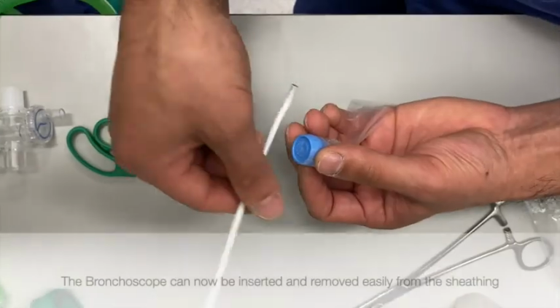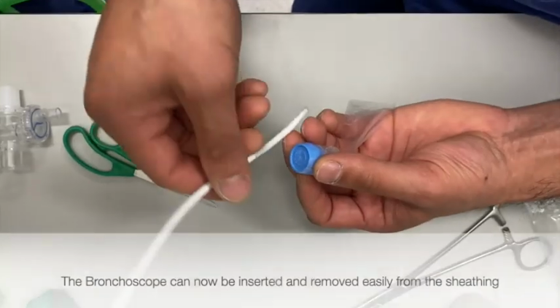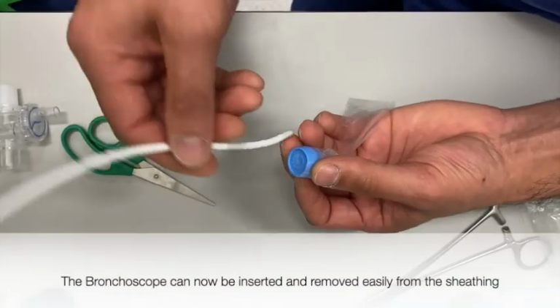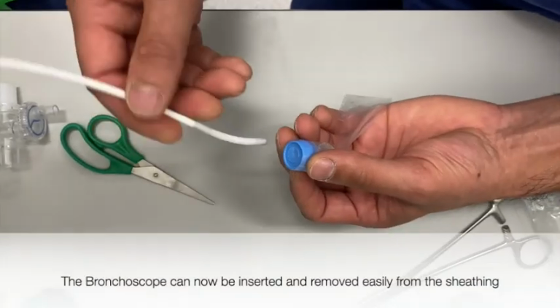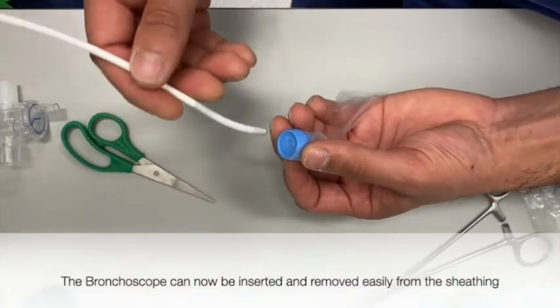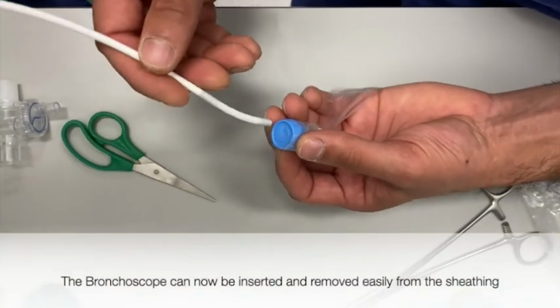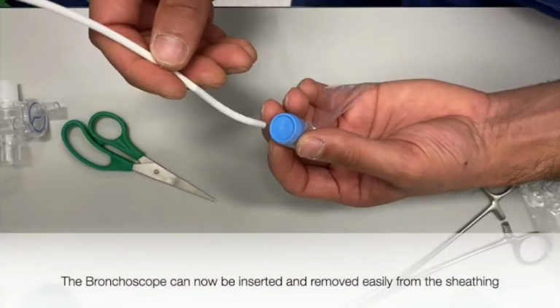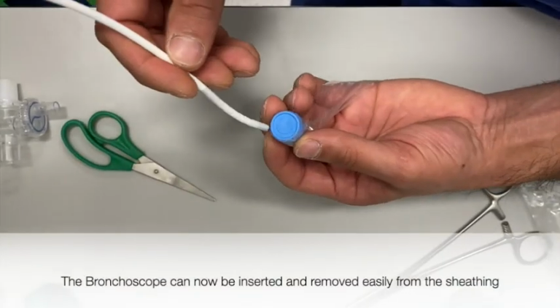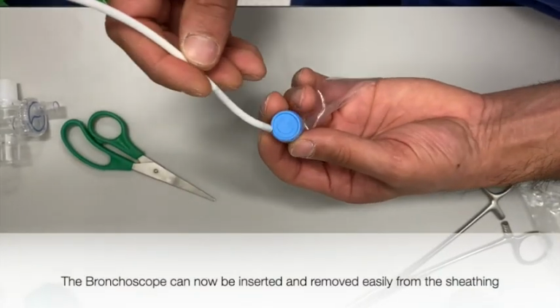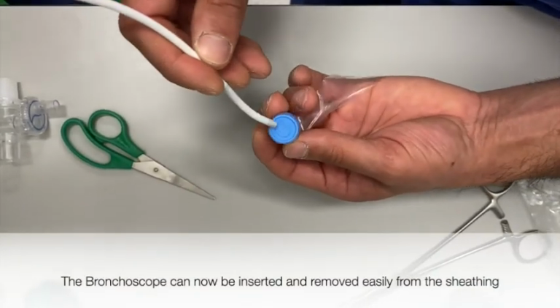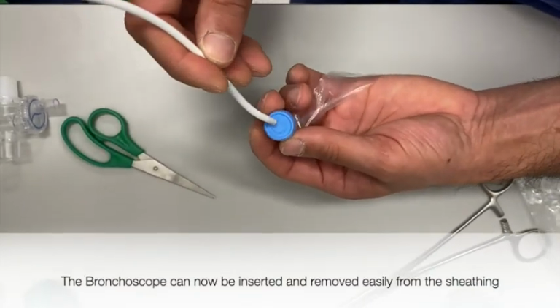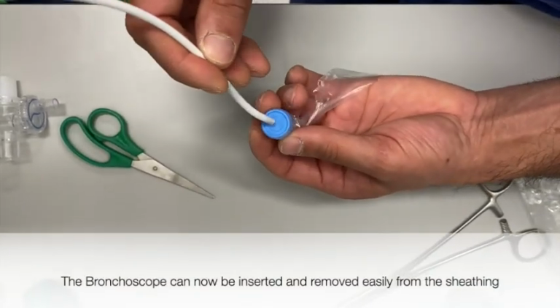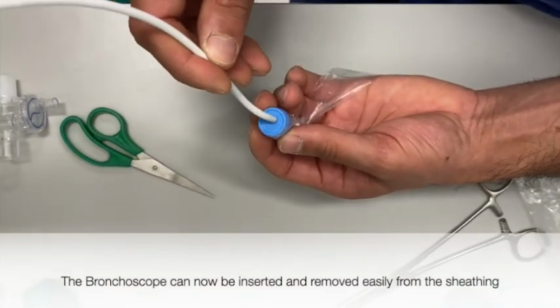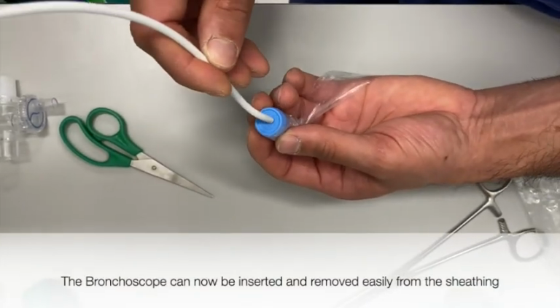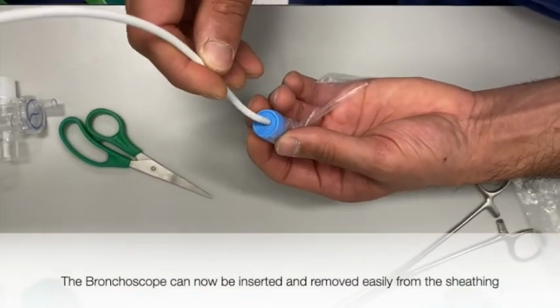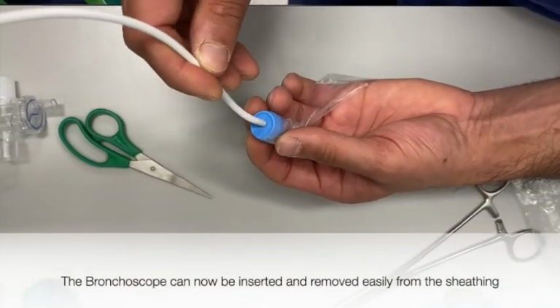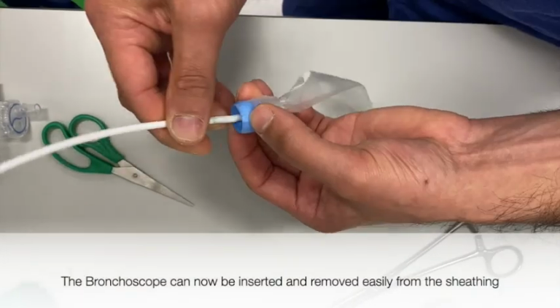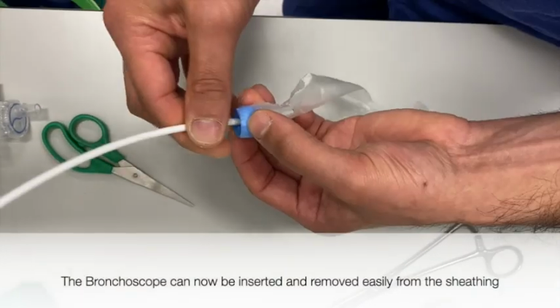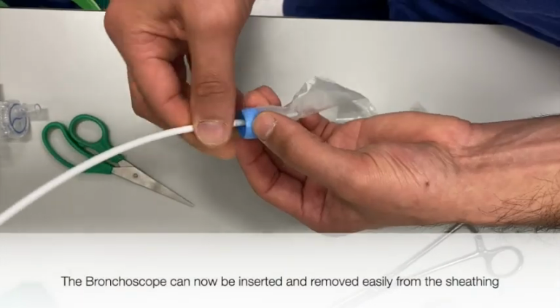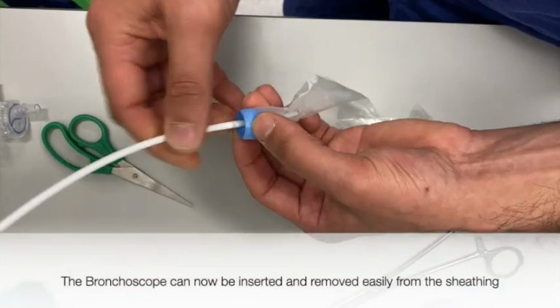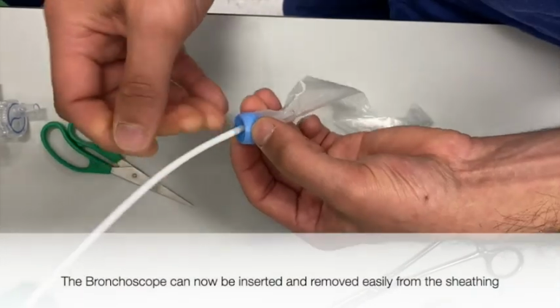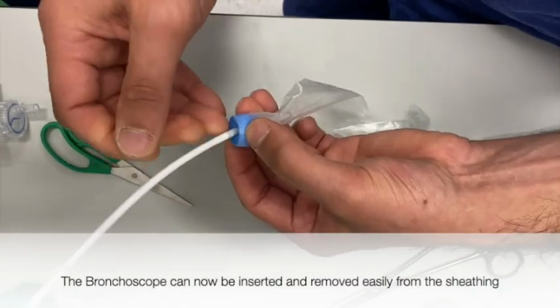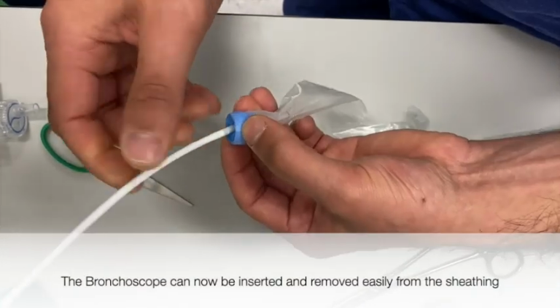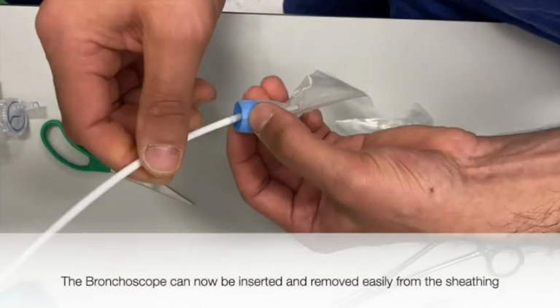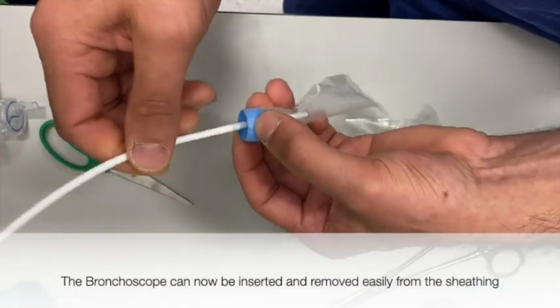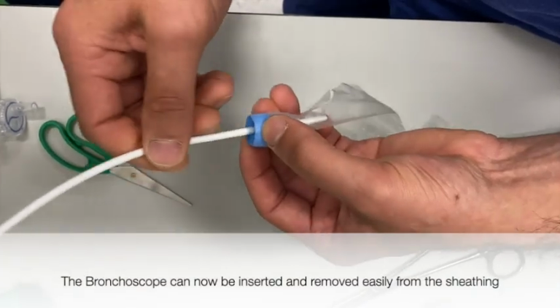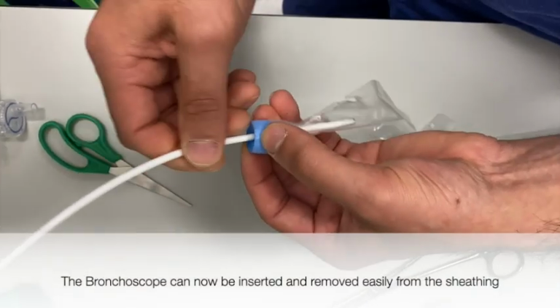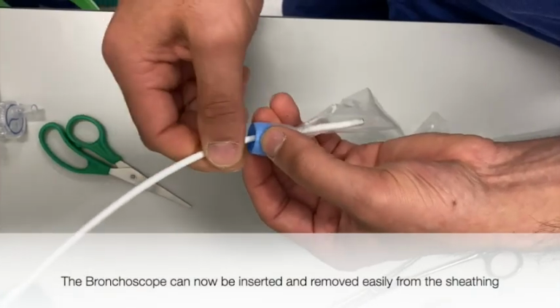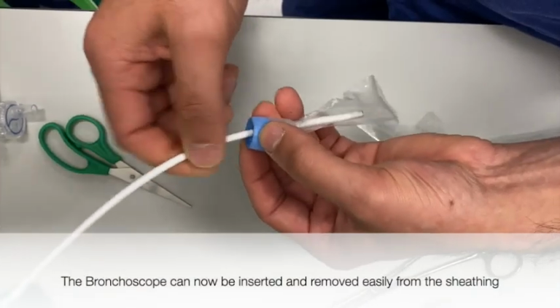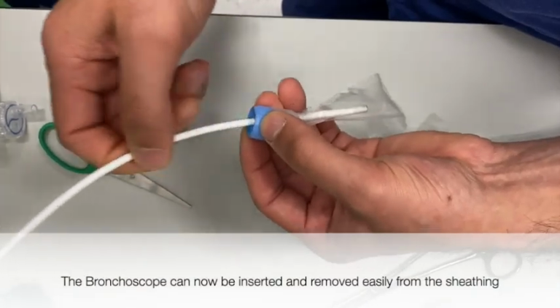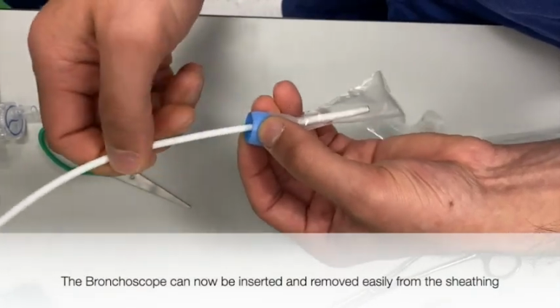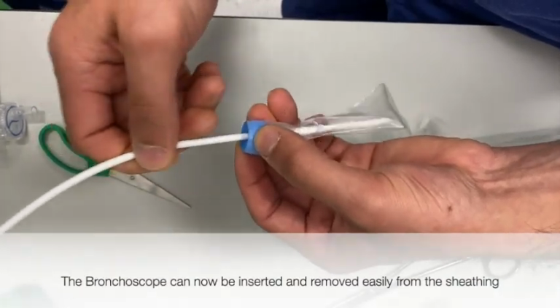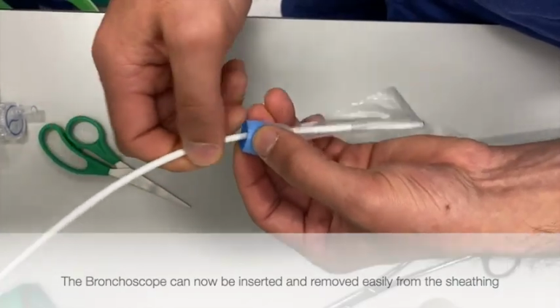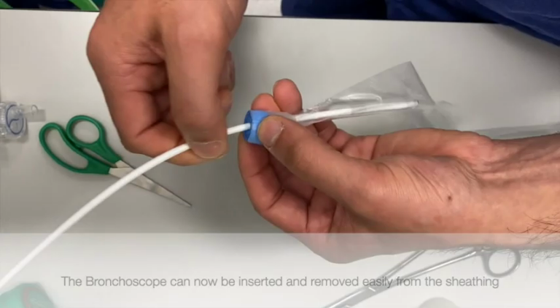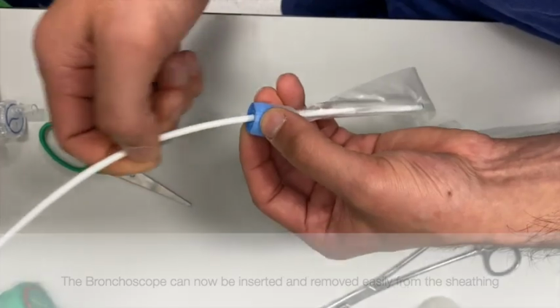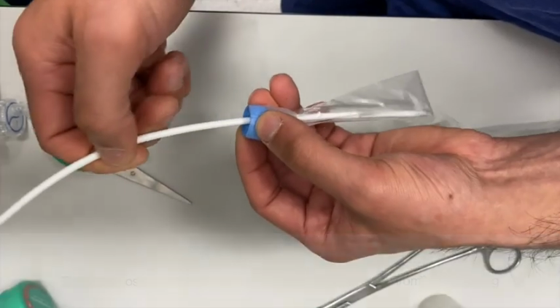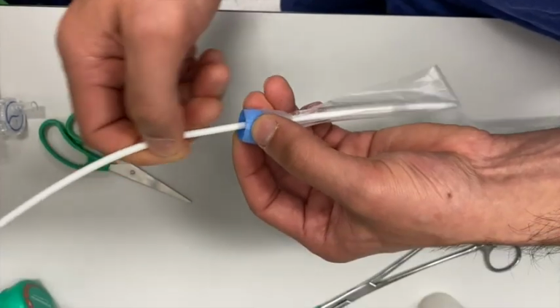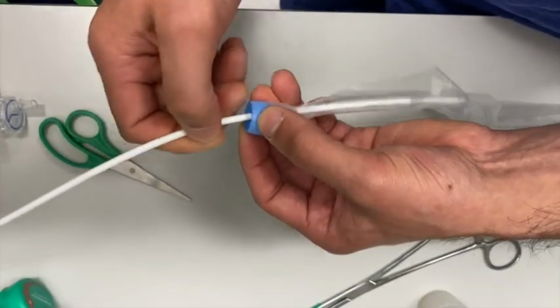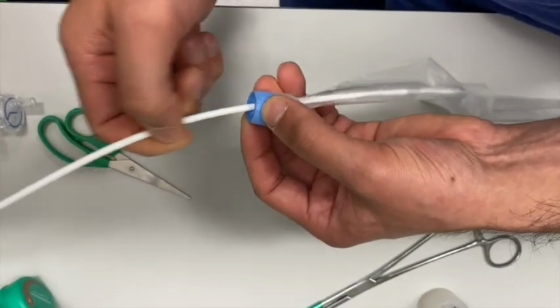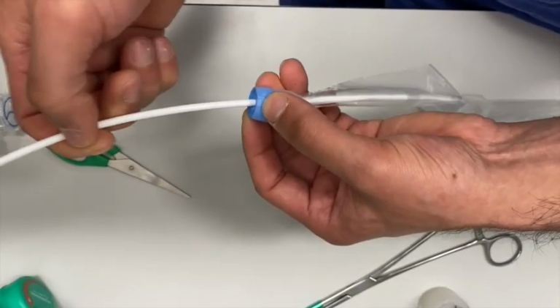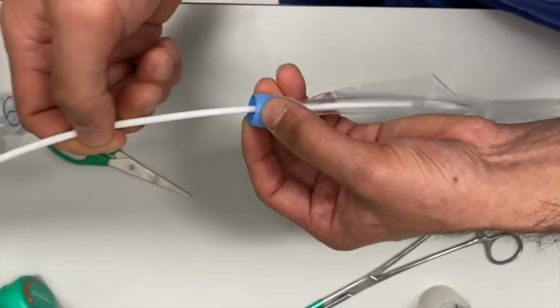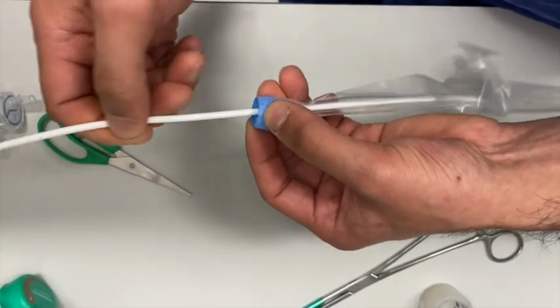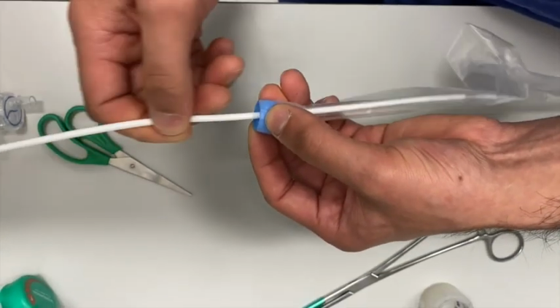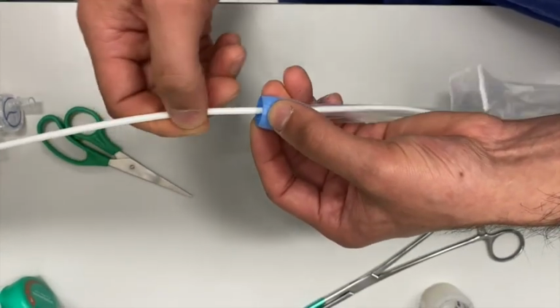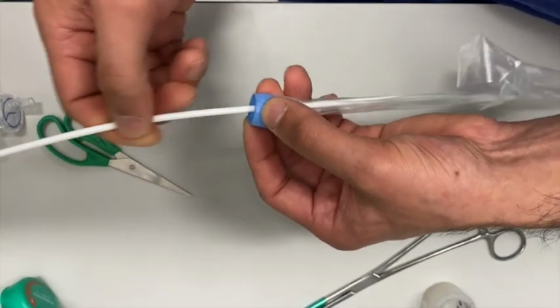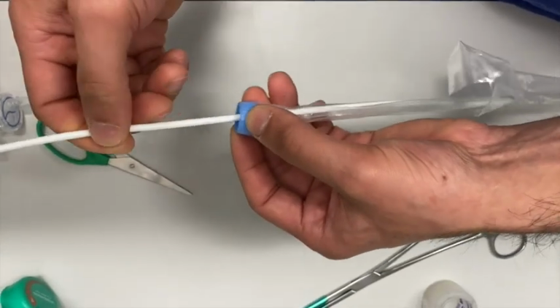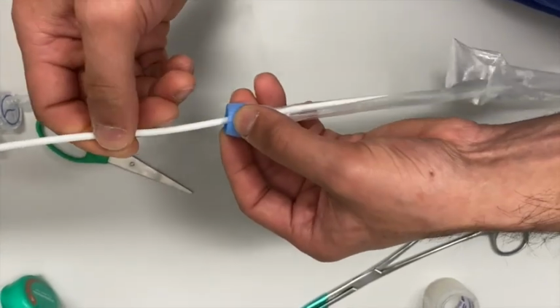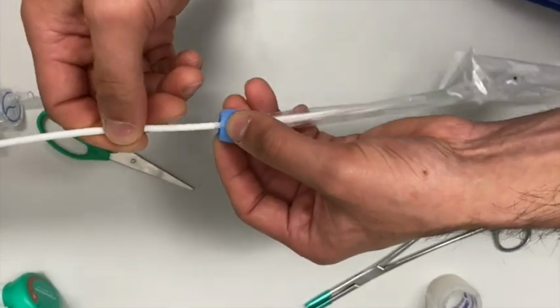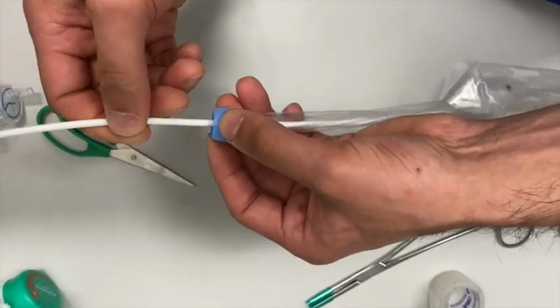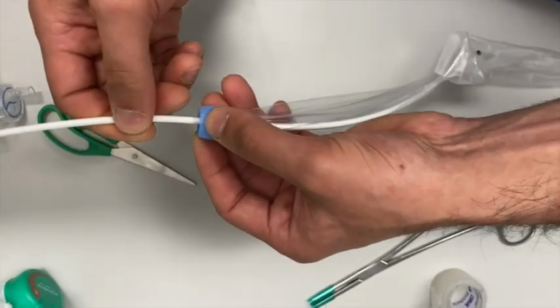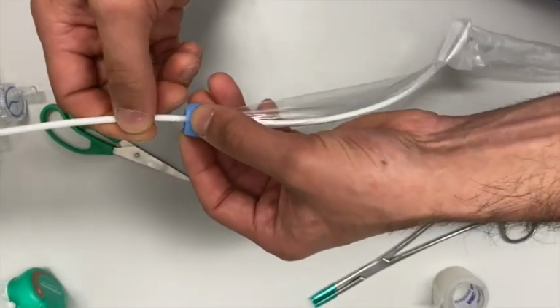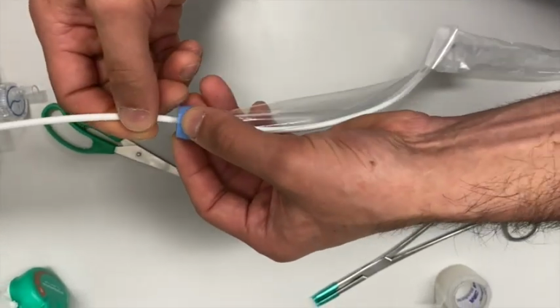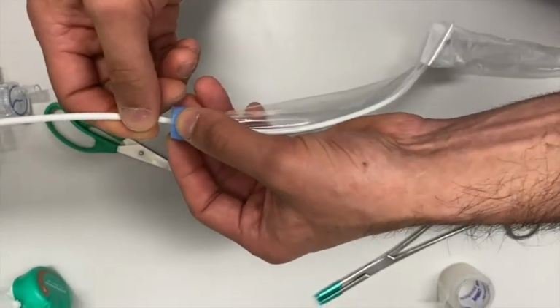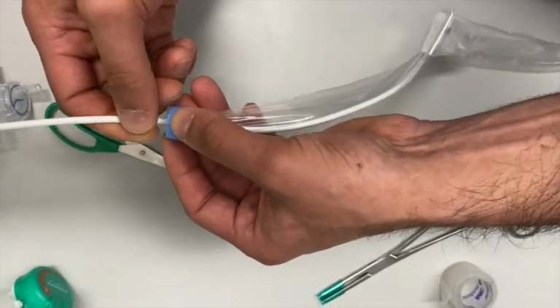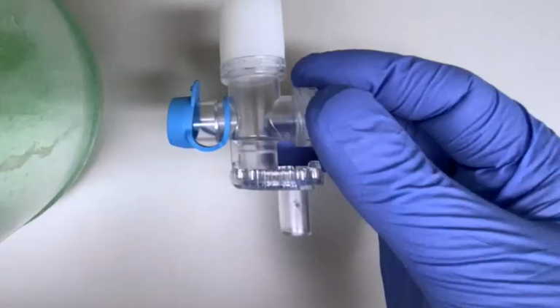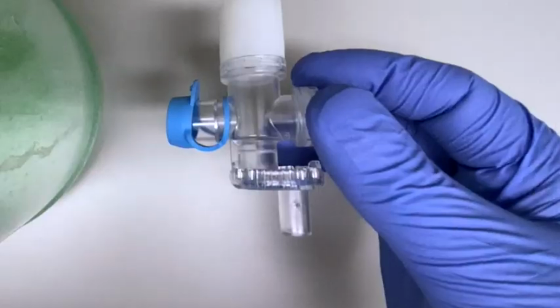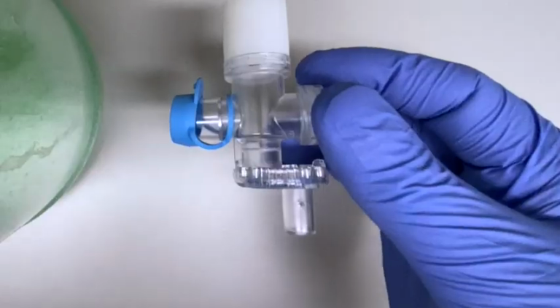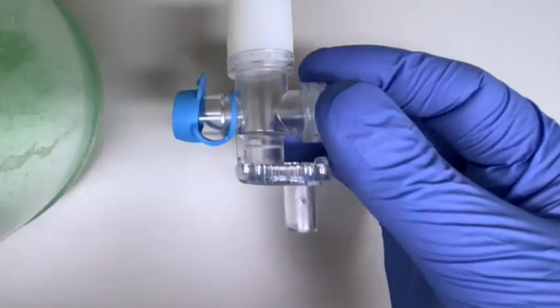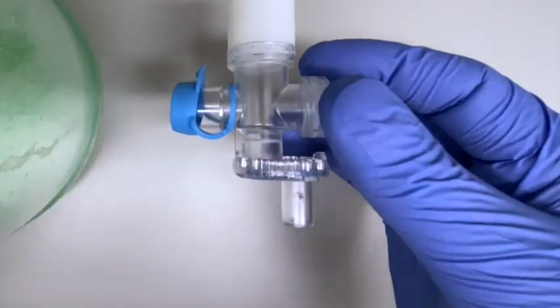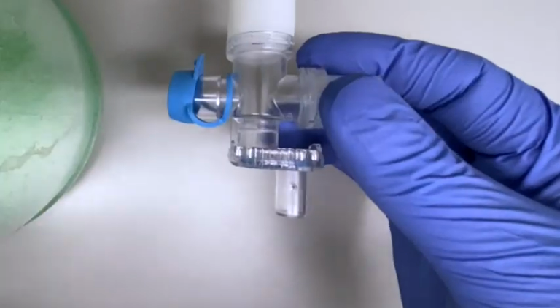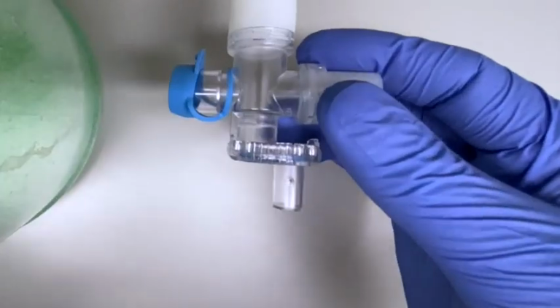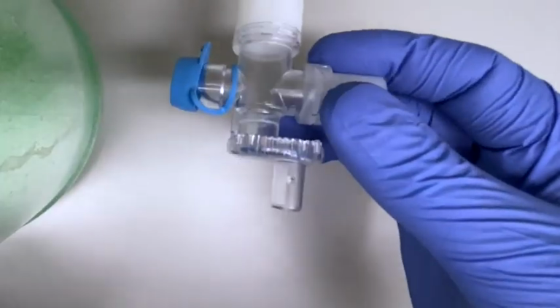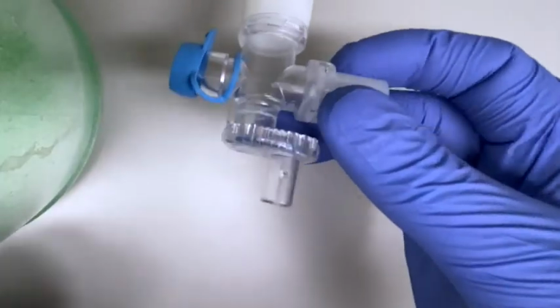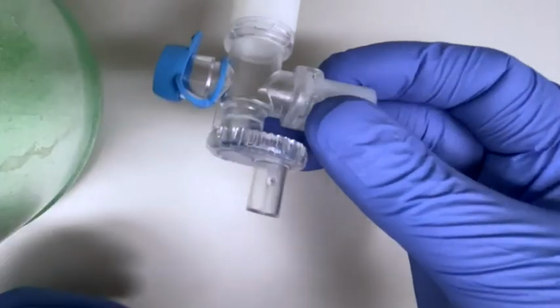A bronchoscope can then easily be passed in and out of the safety sheathing with an airtight seal around the bronchoscope itself.